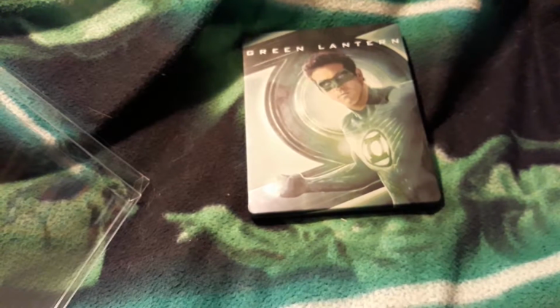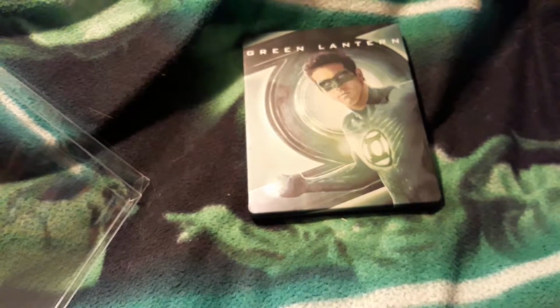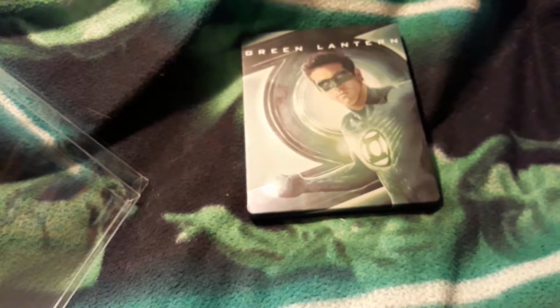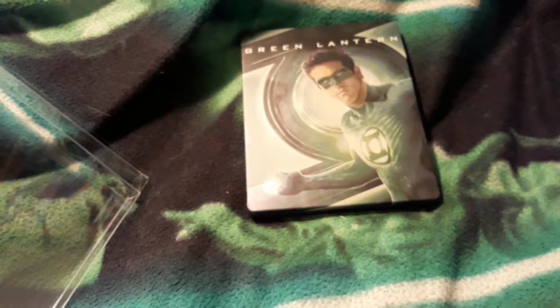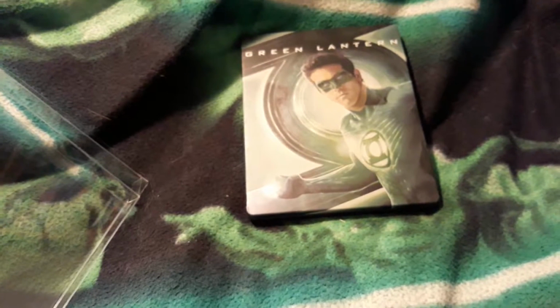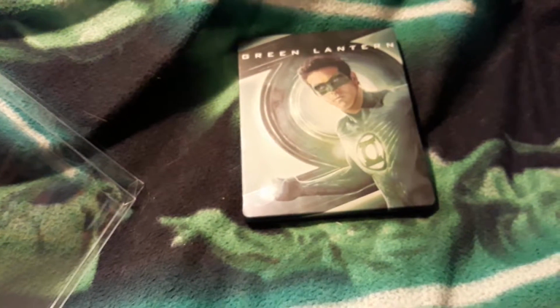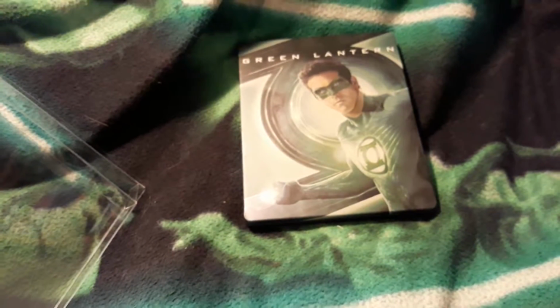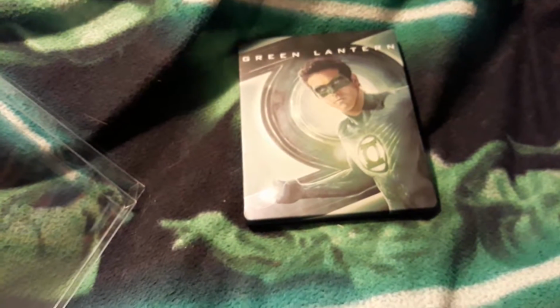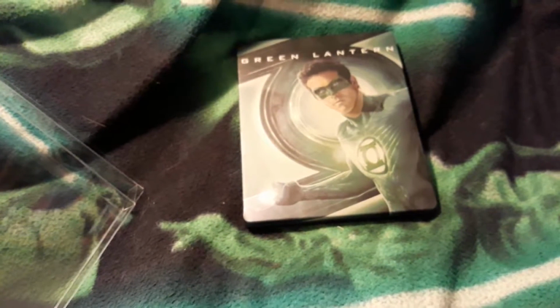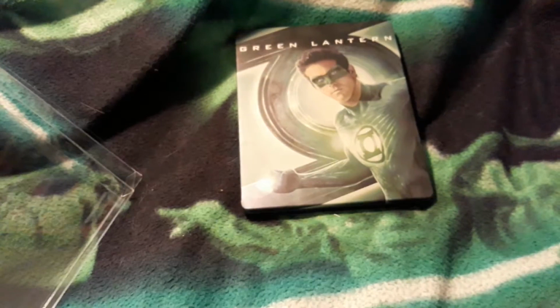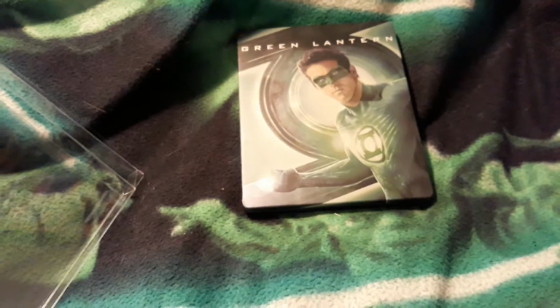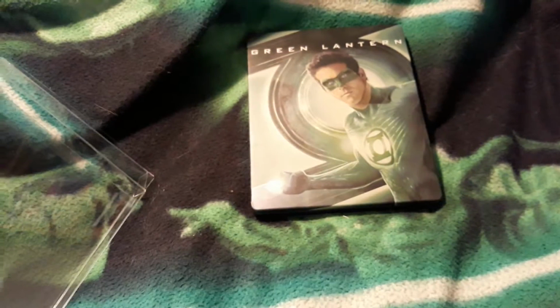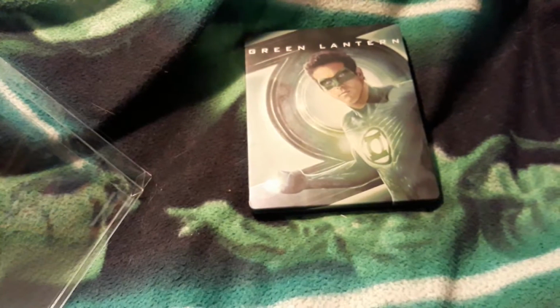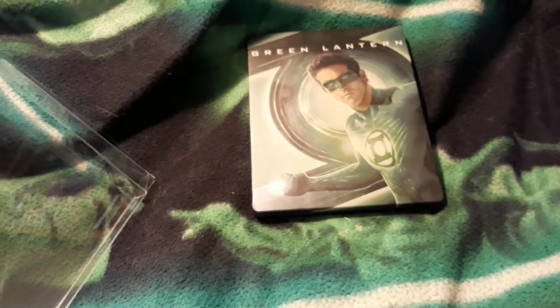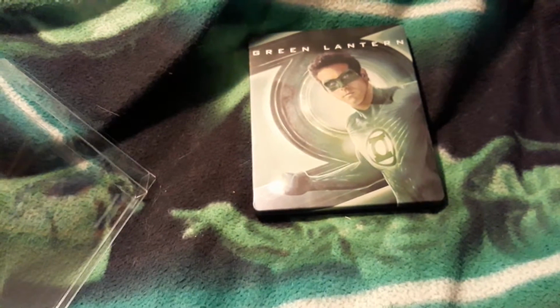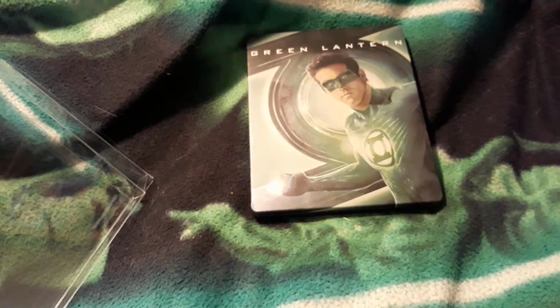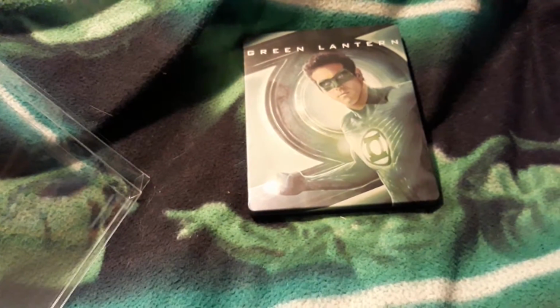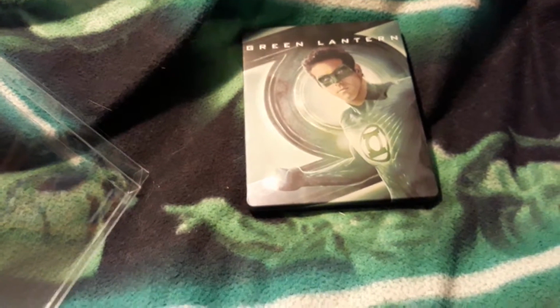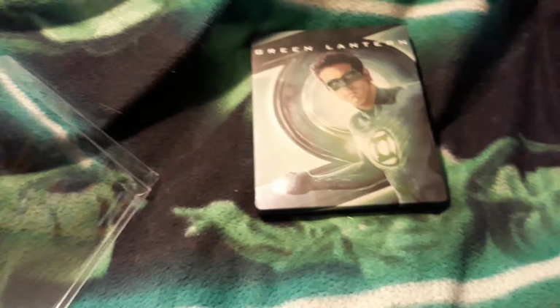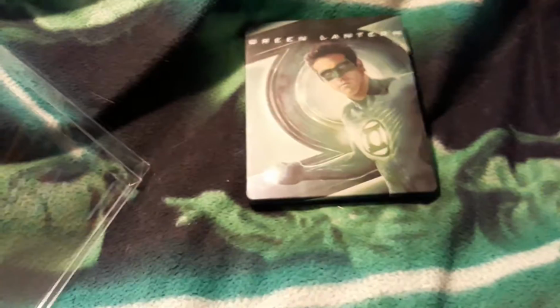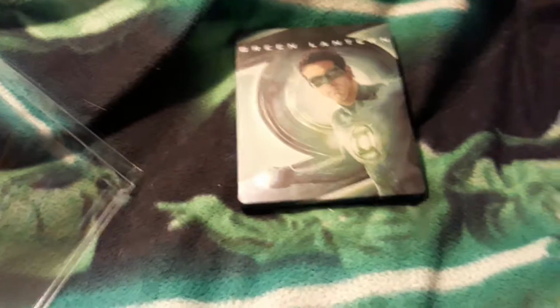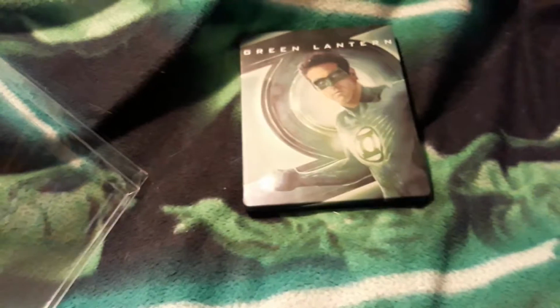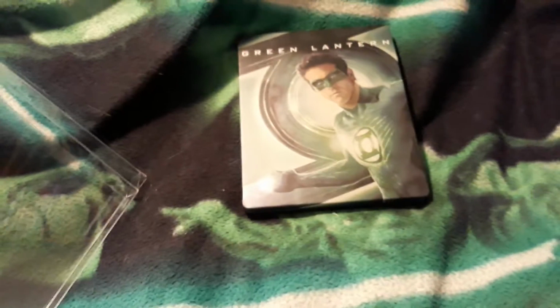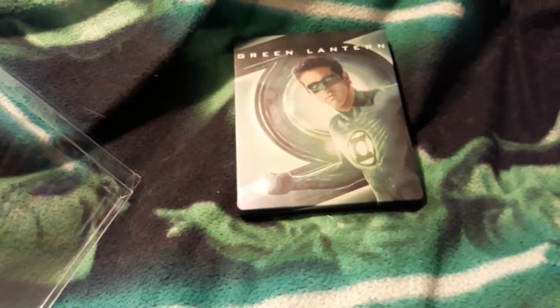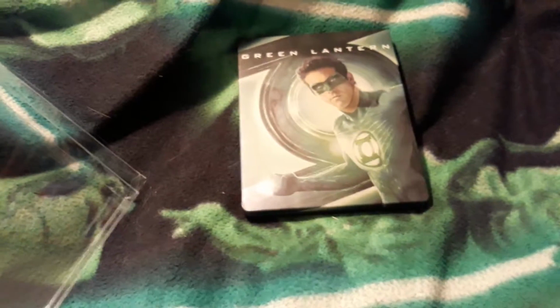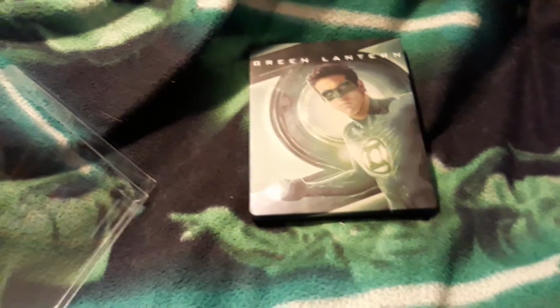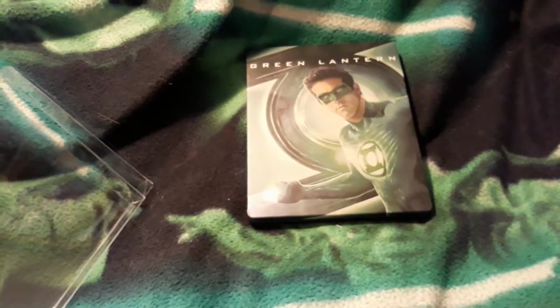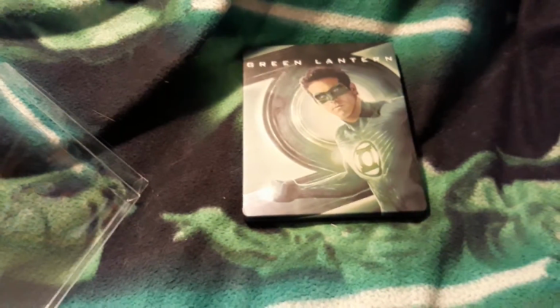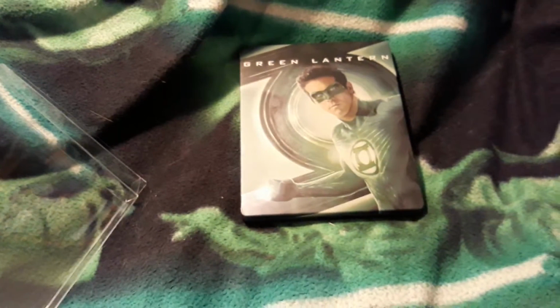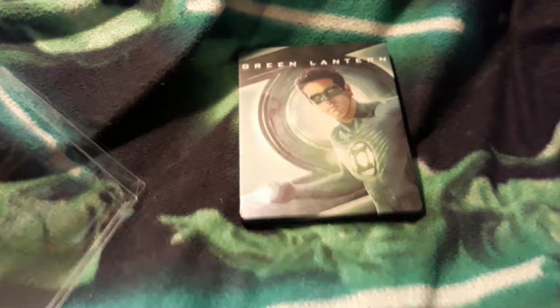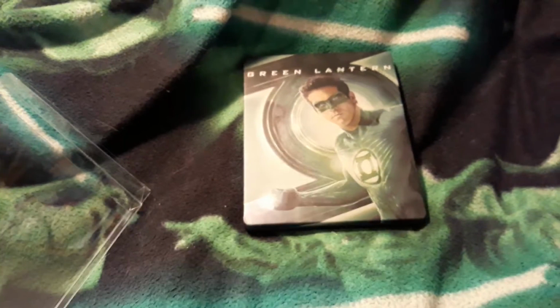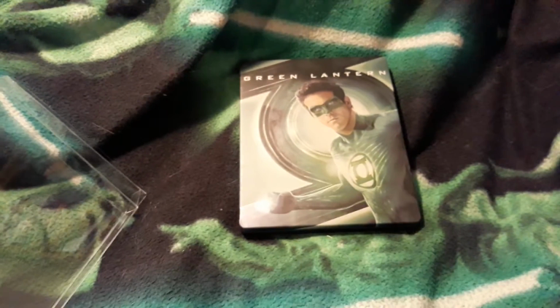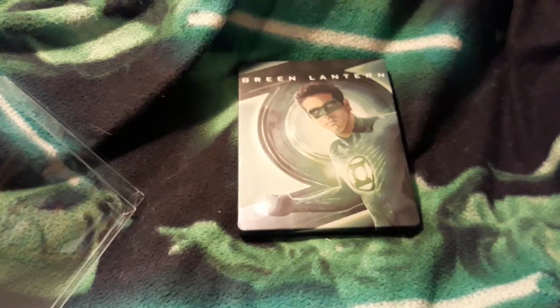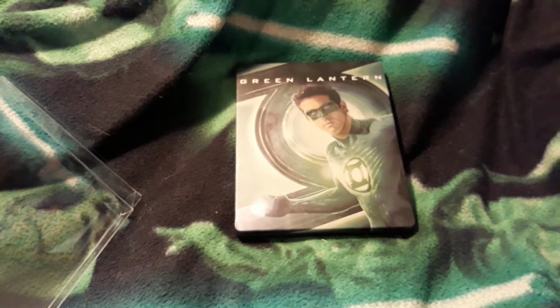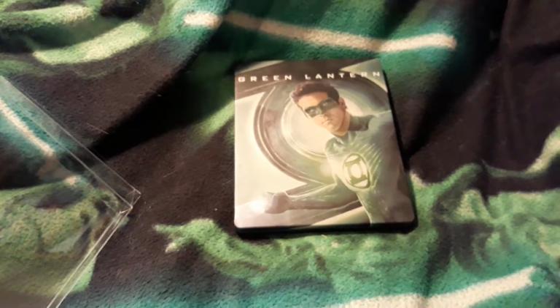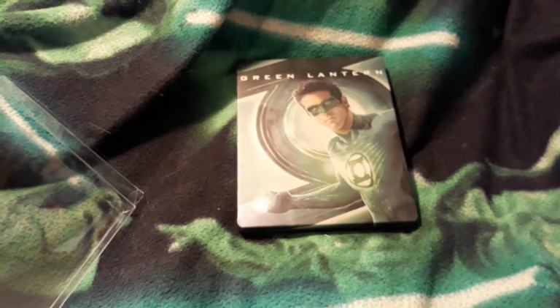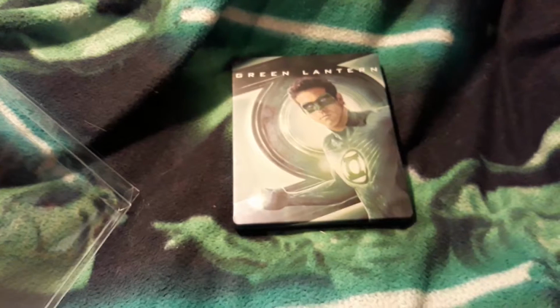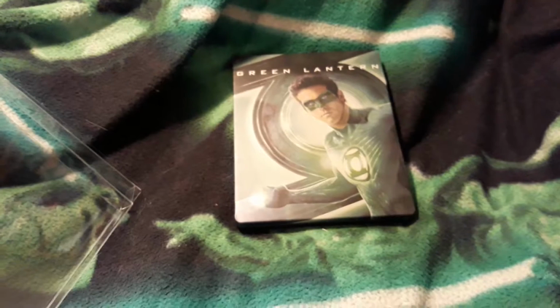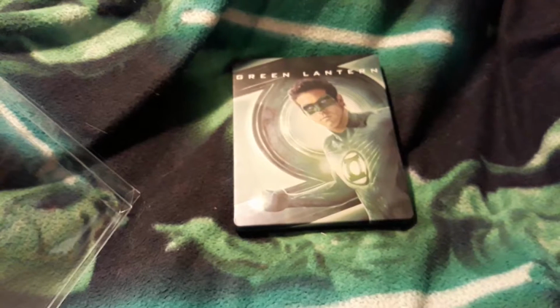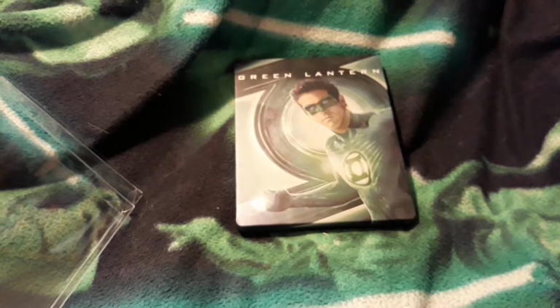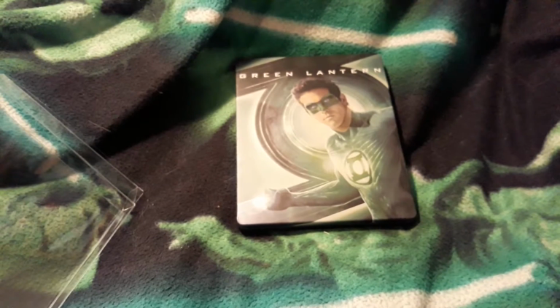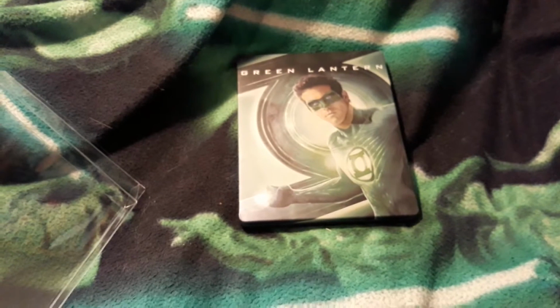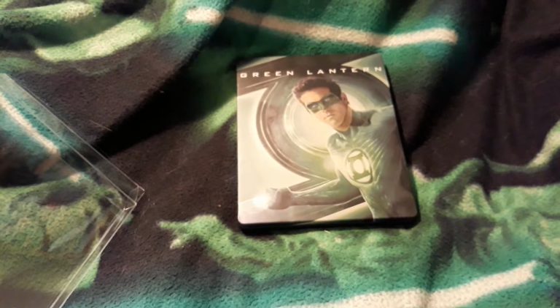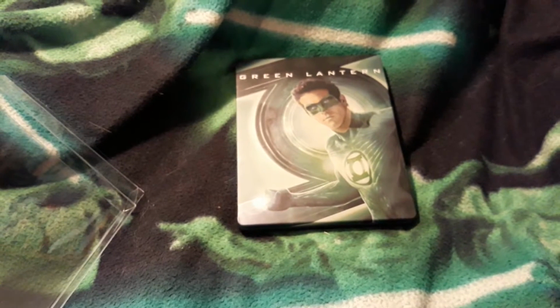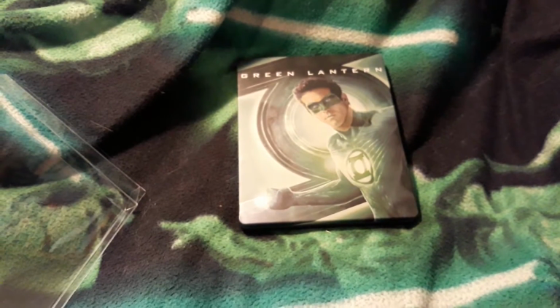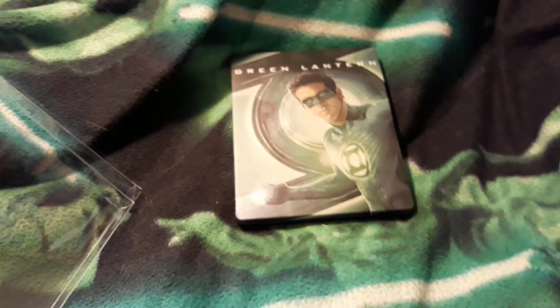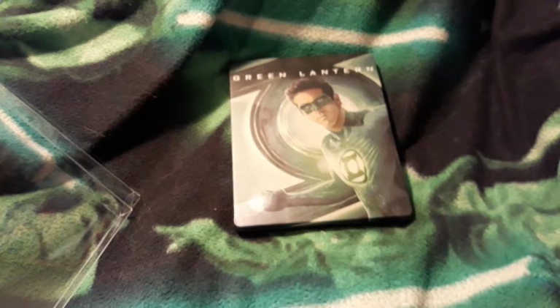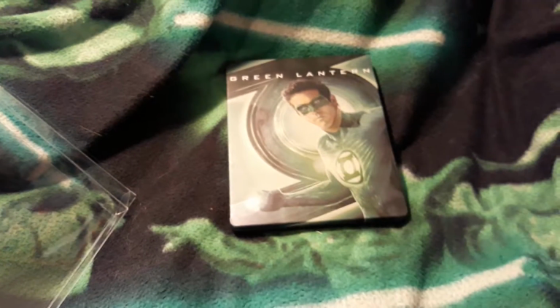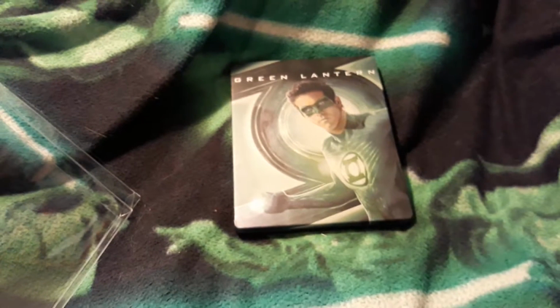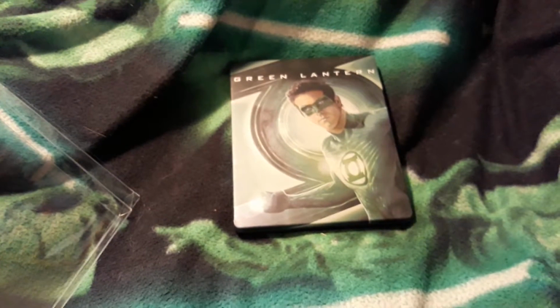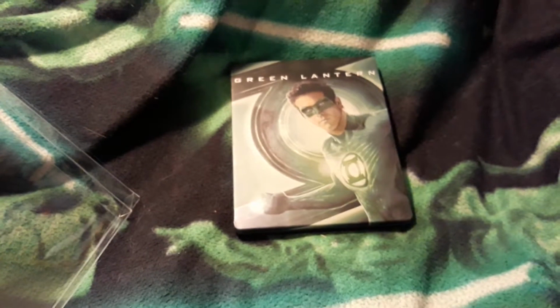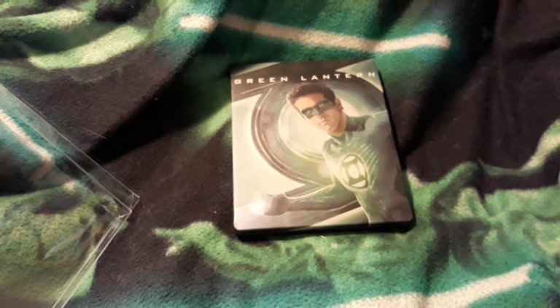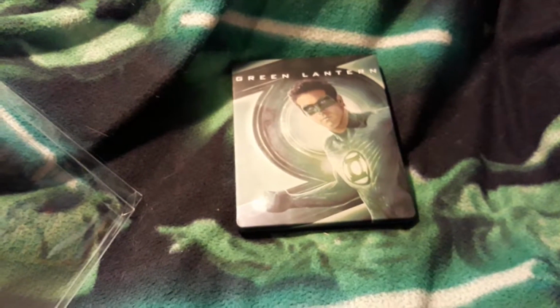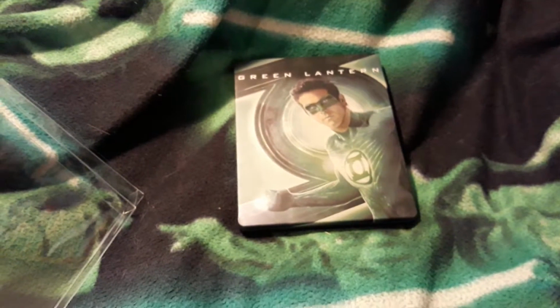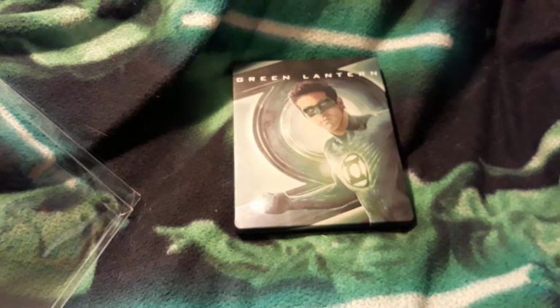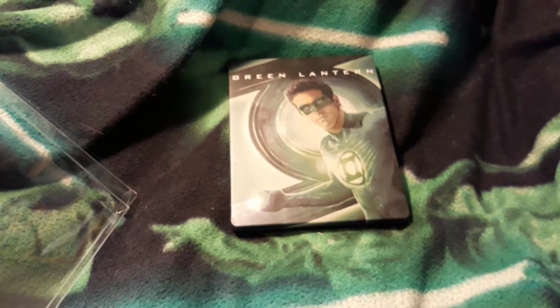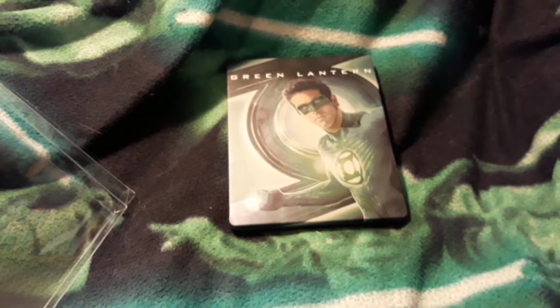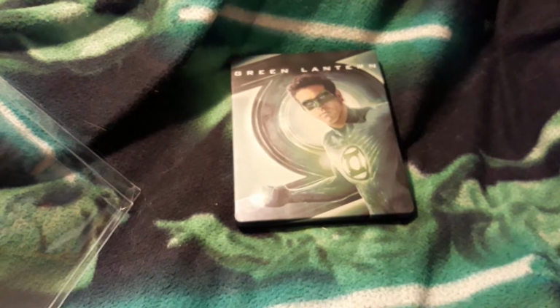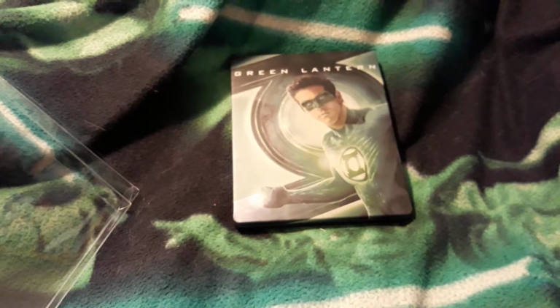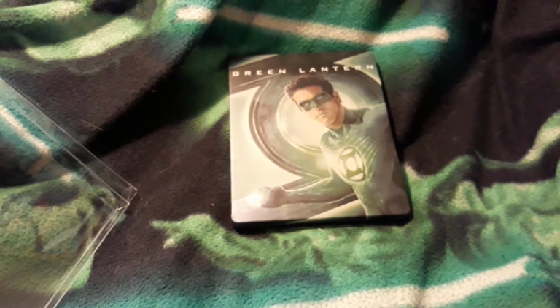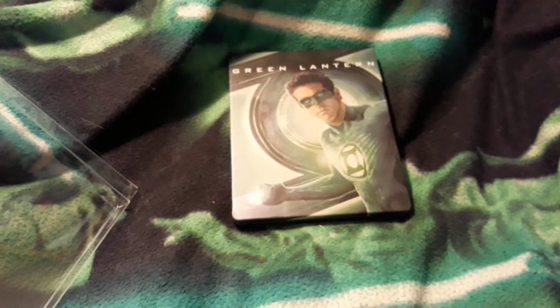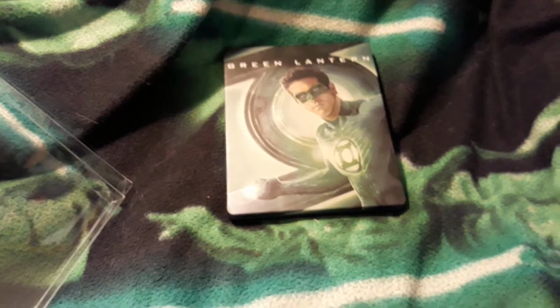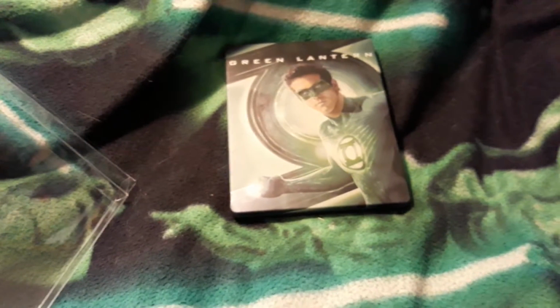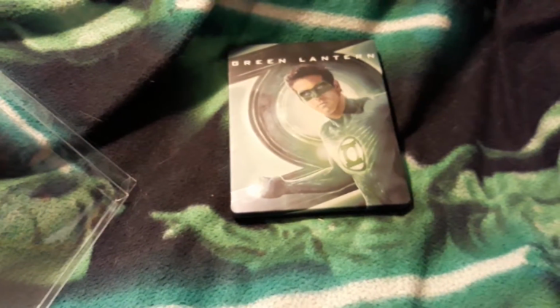In brightest day and blackest night, no evil shall escape my sight. But those who worship evil's might, beware my power, Green Lantern's light.